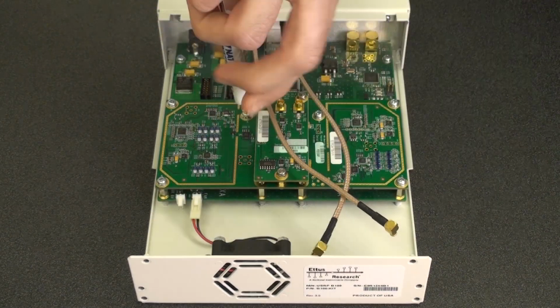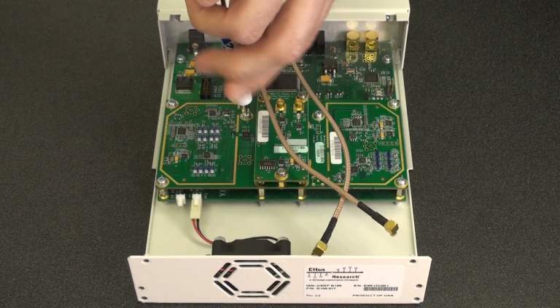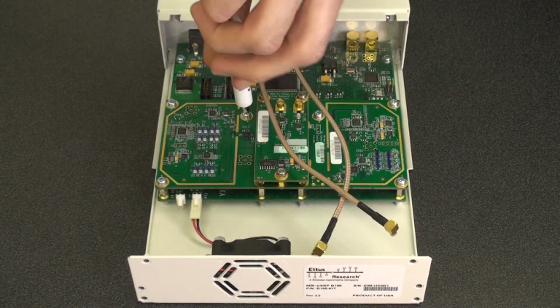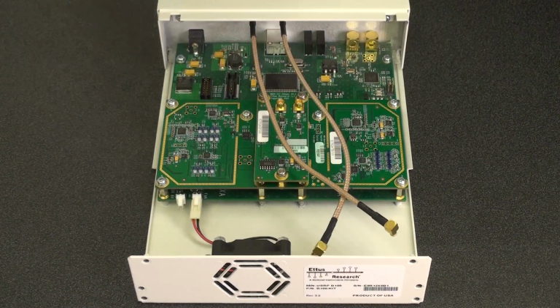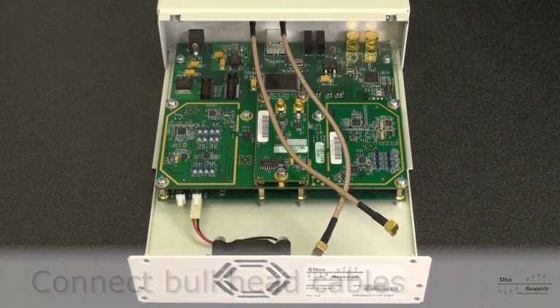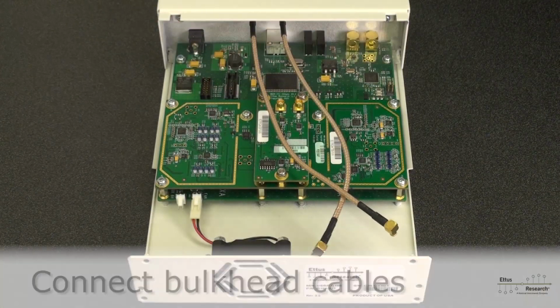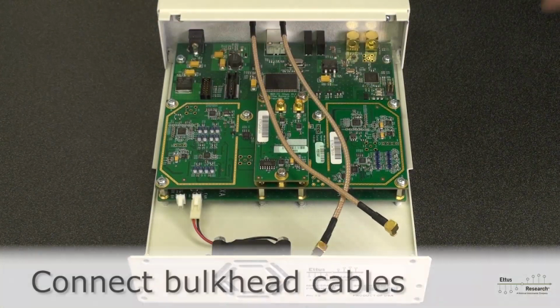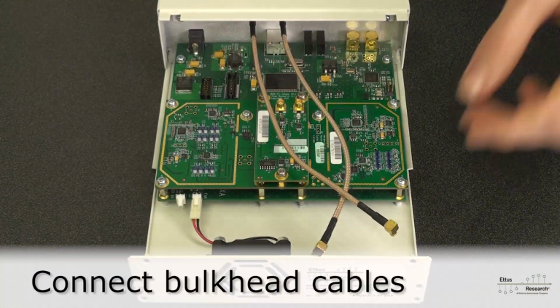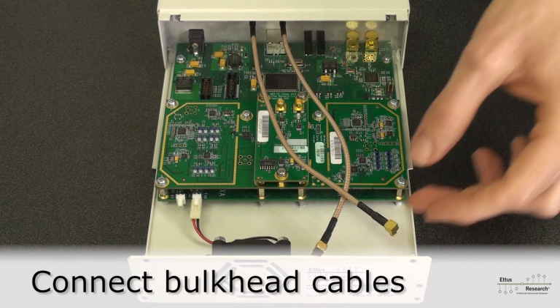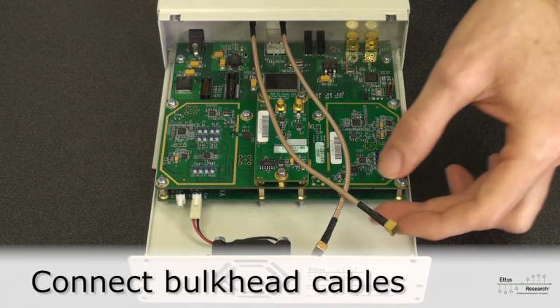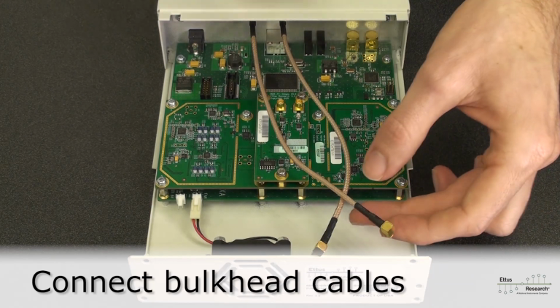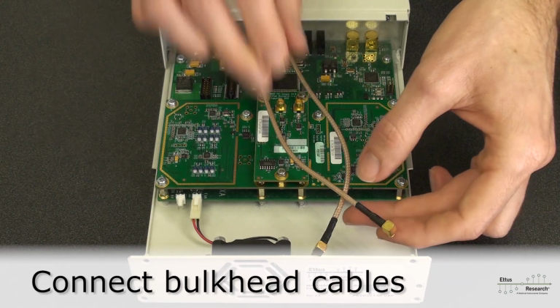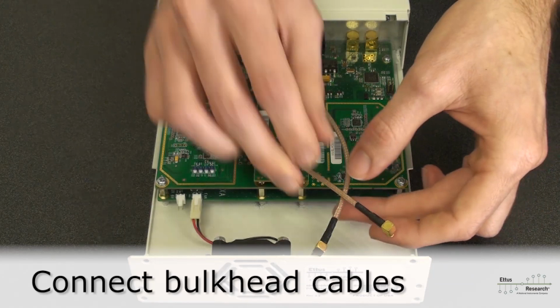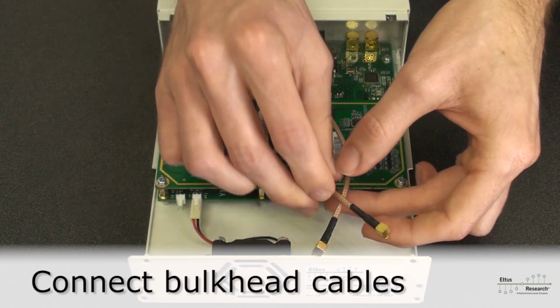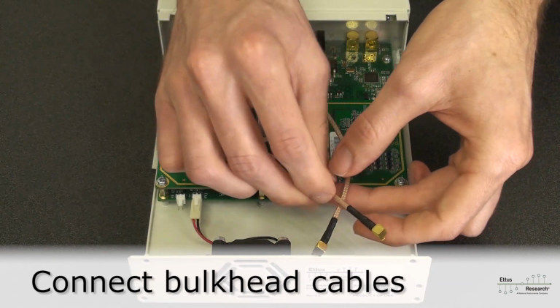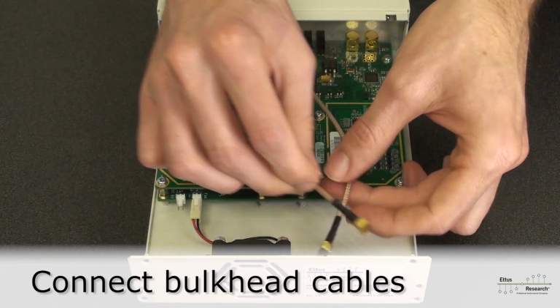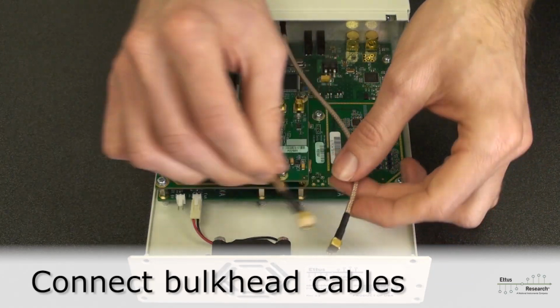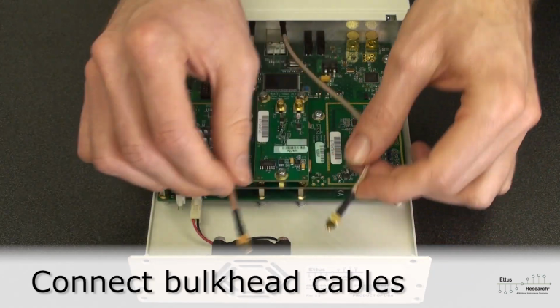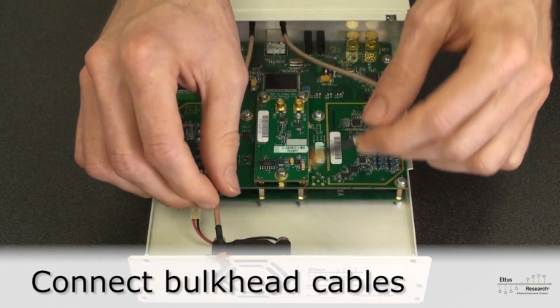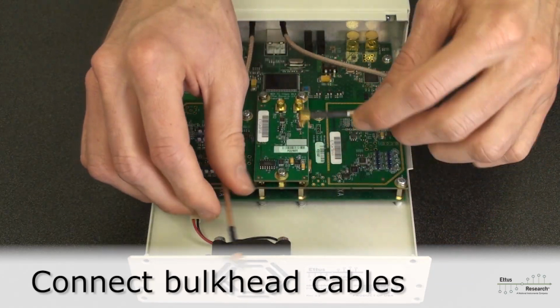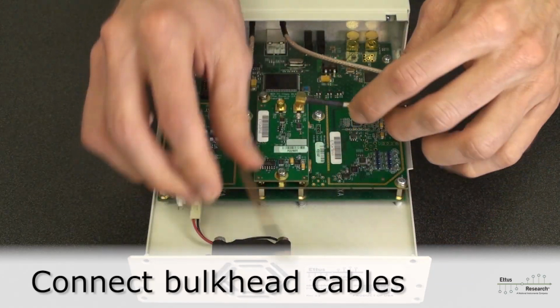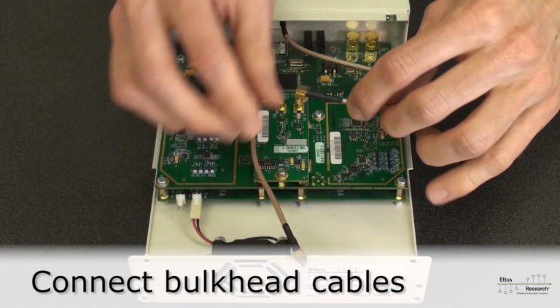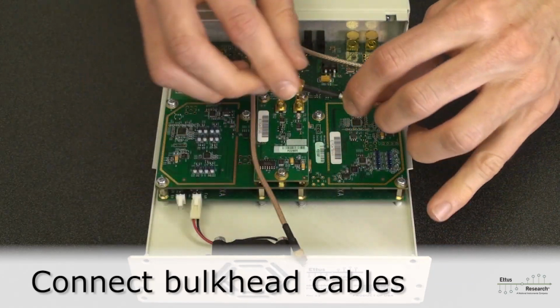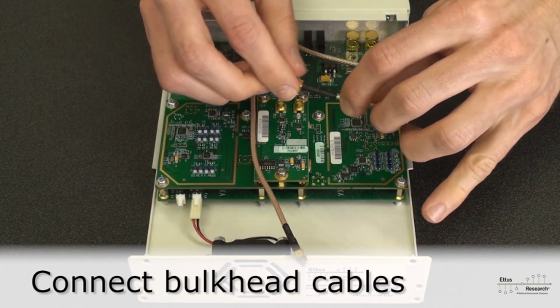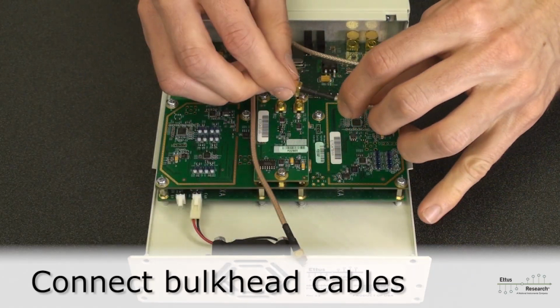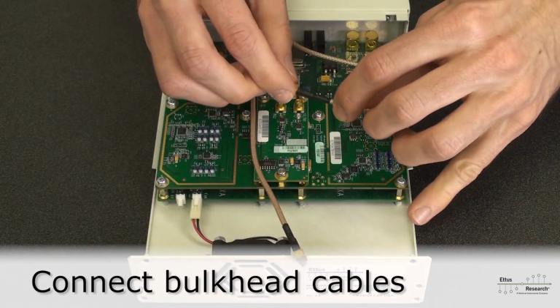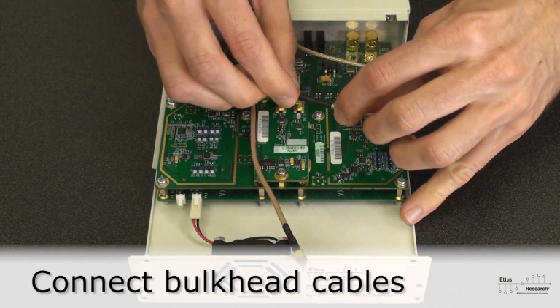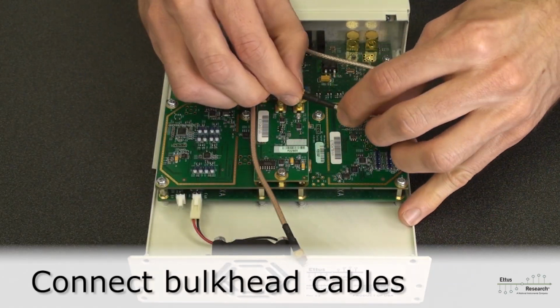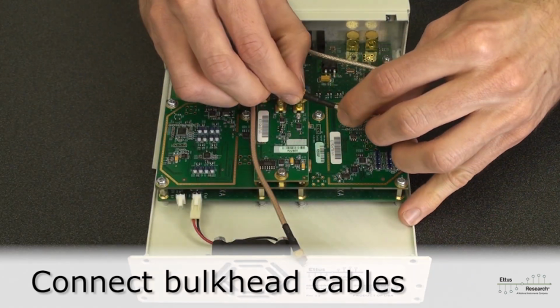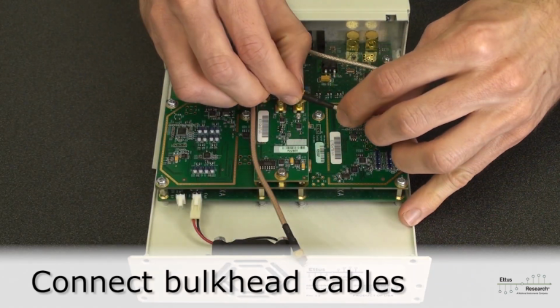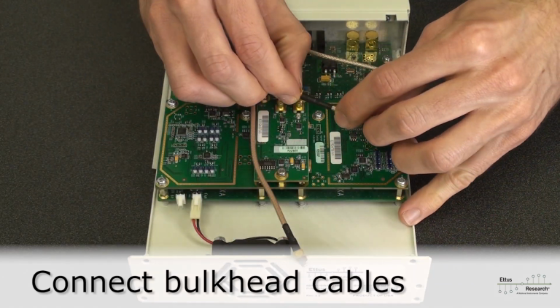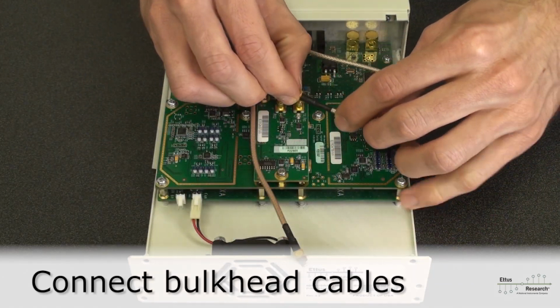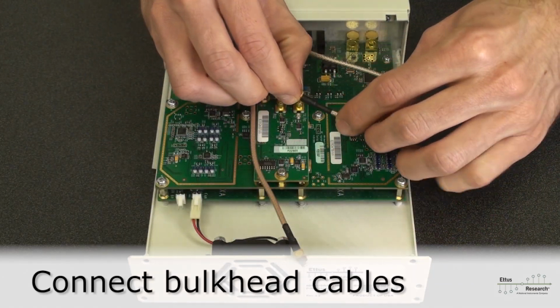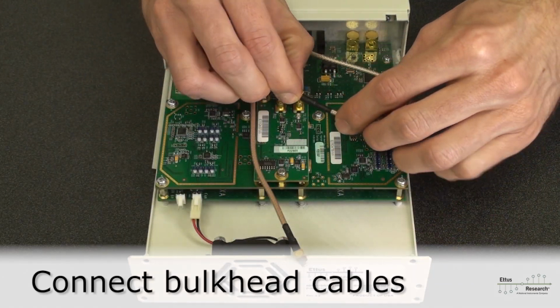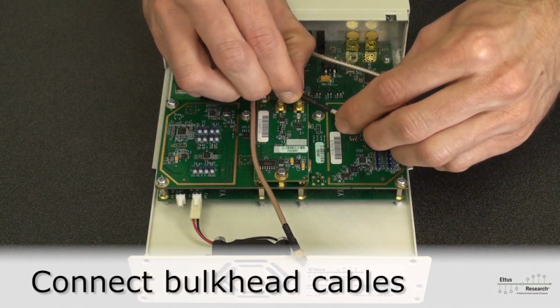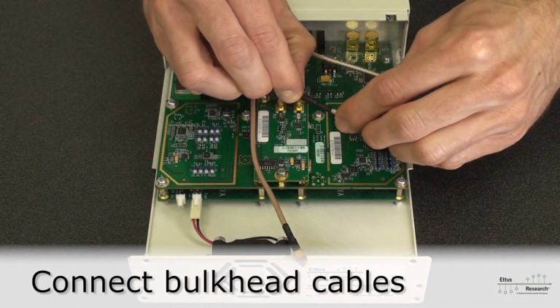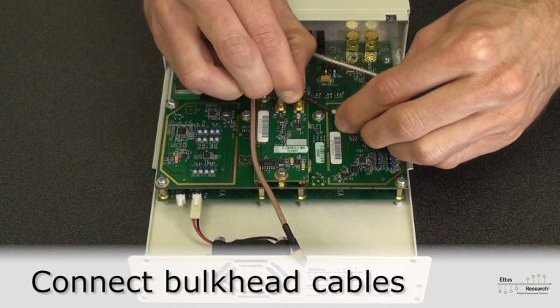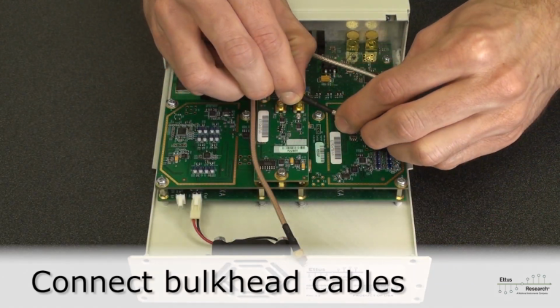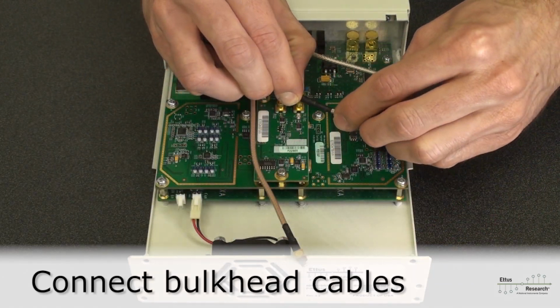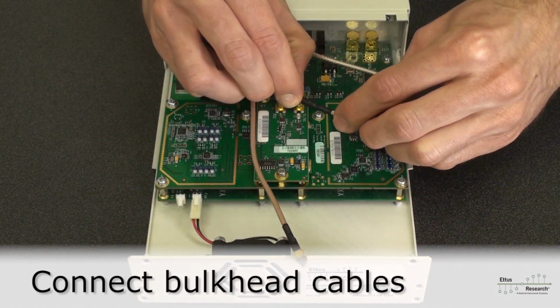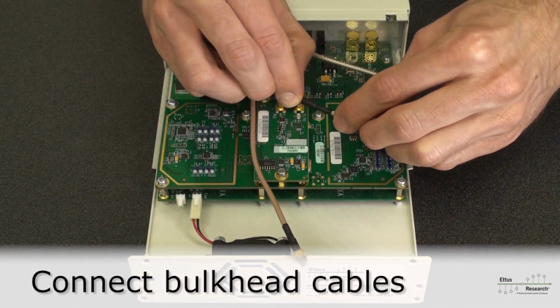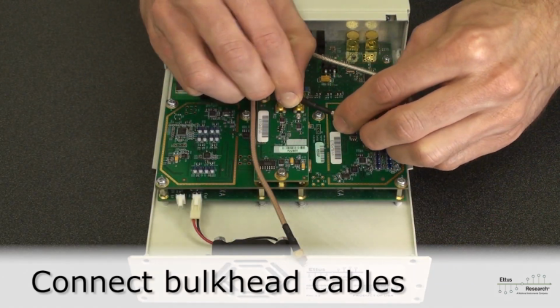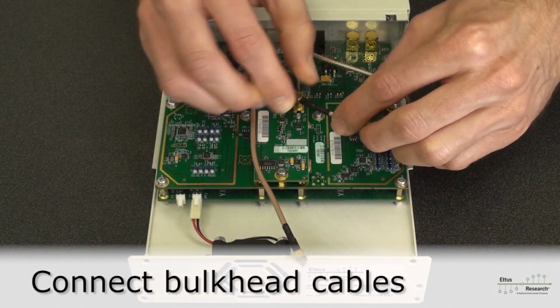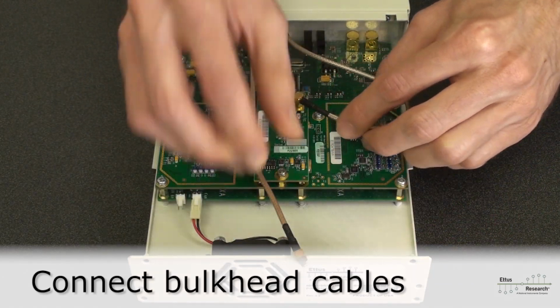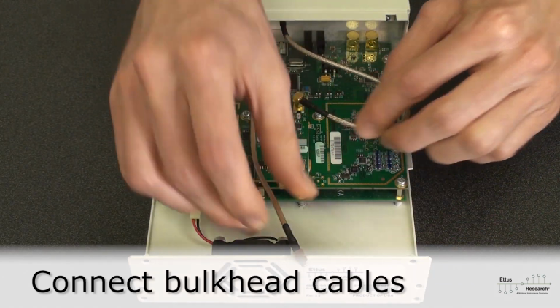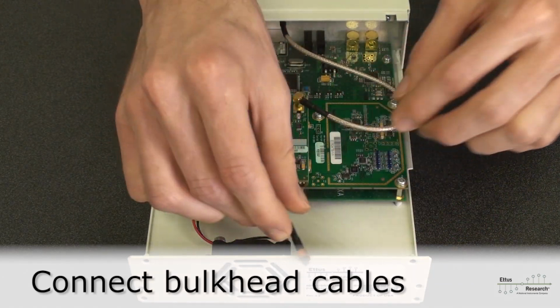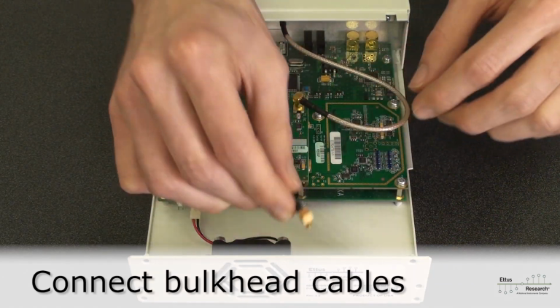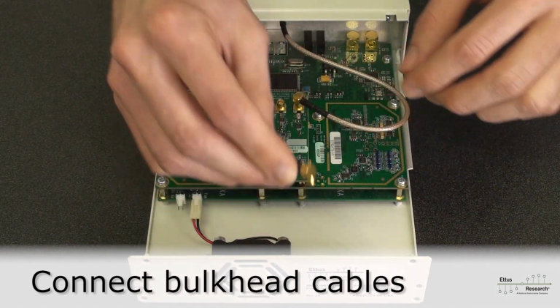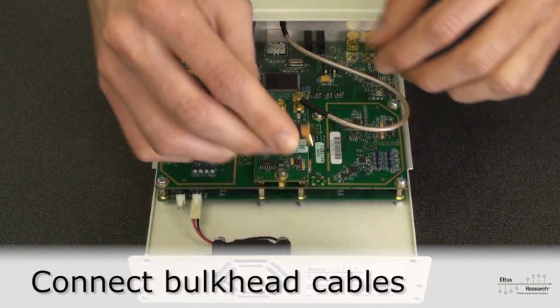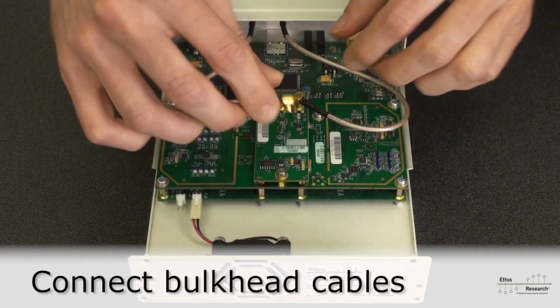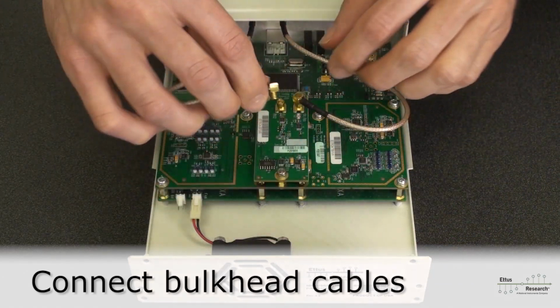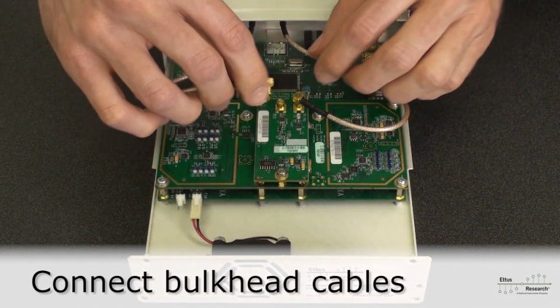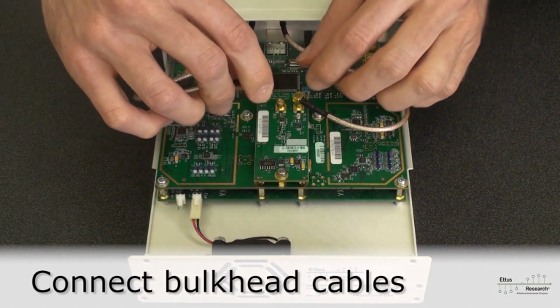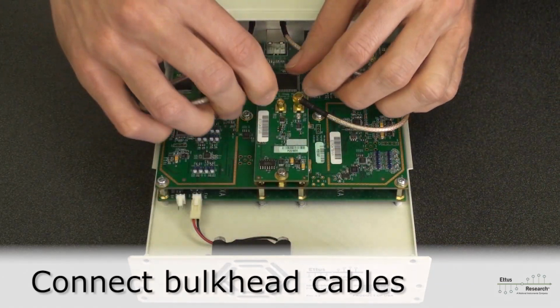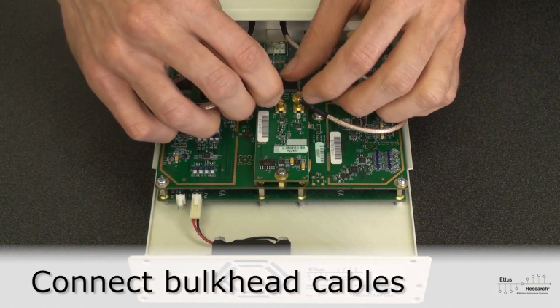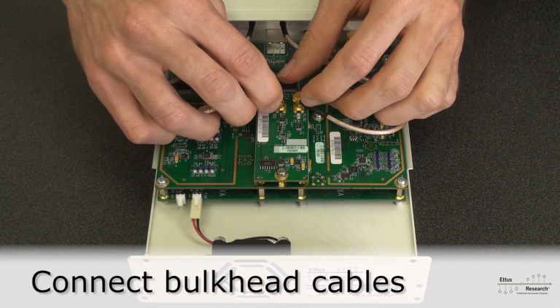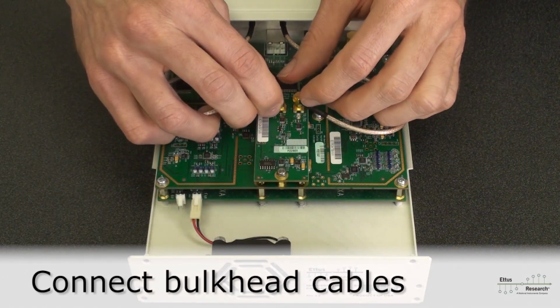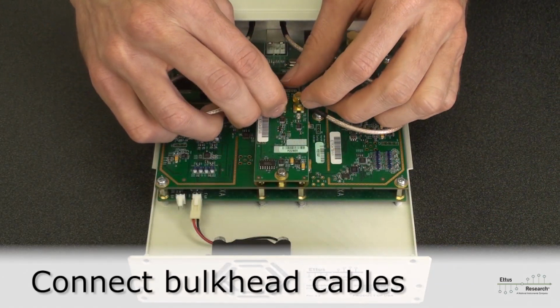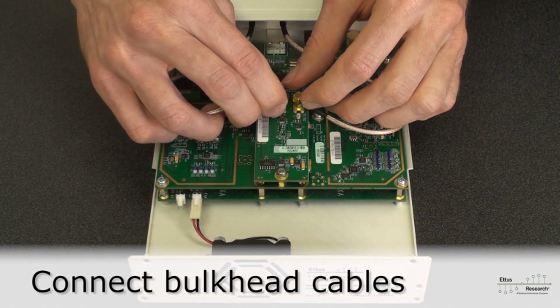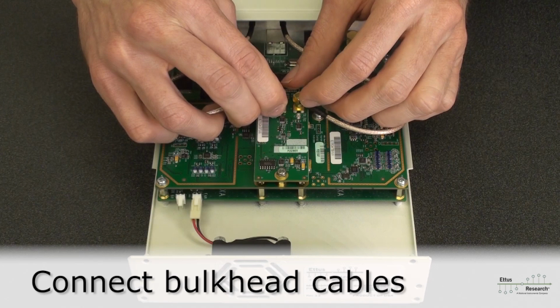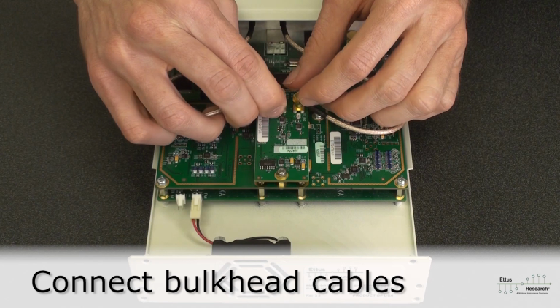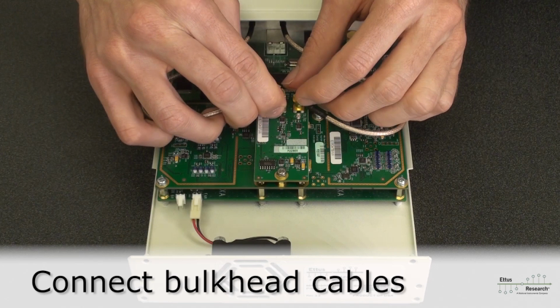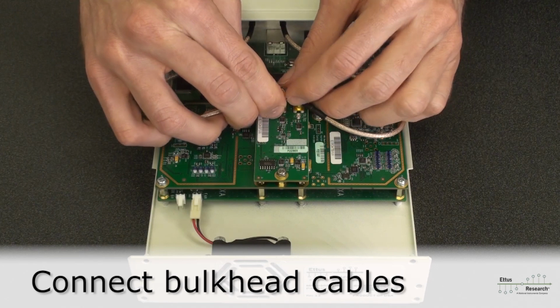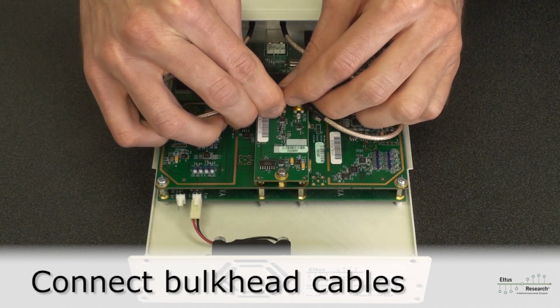The bulkhead cable or cables can now be connected to the daughter board. Take care when inserting the MCX plug.